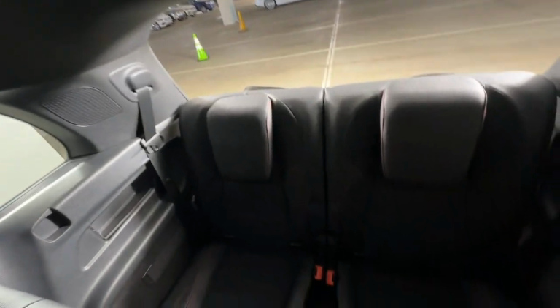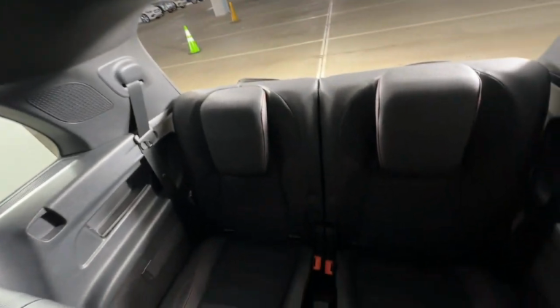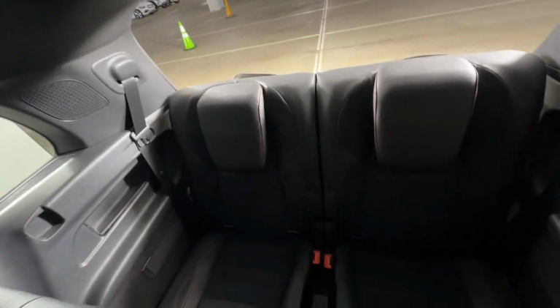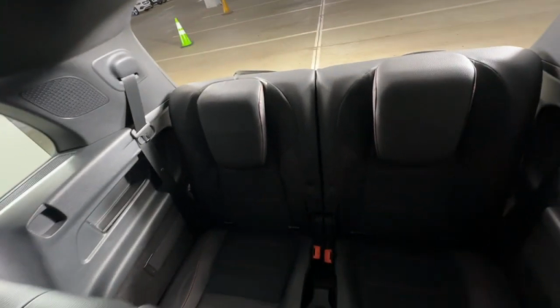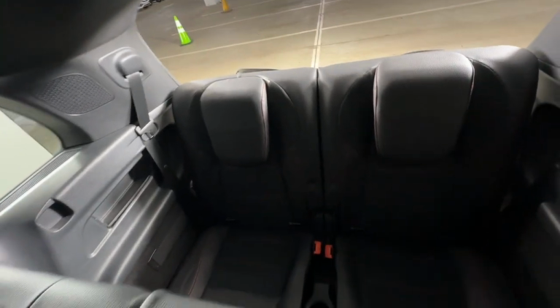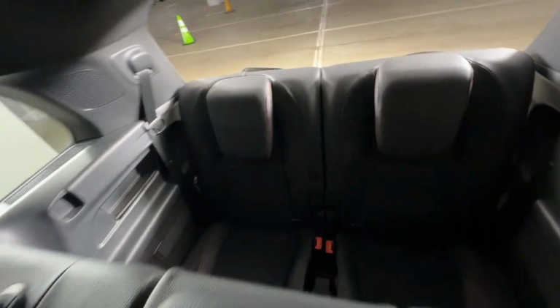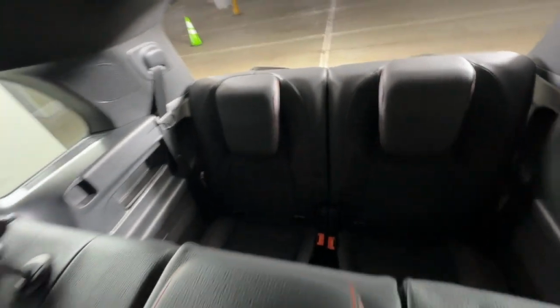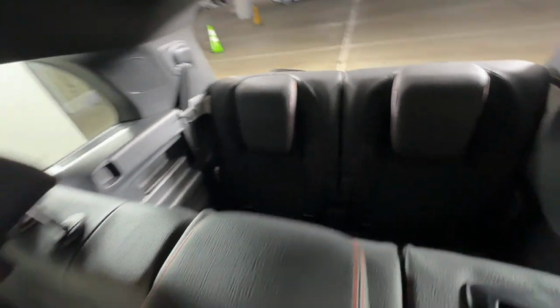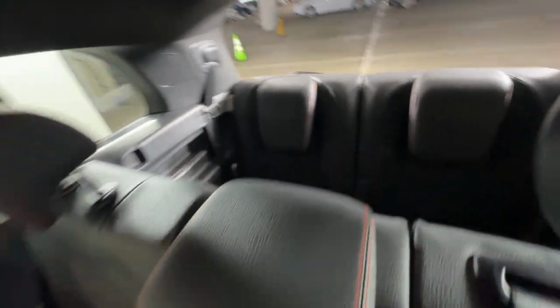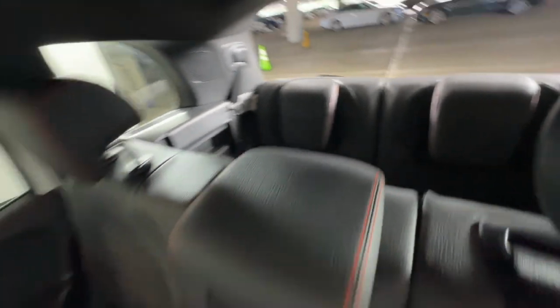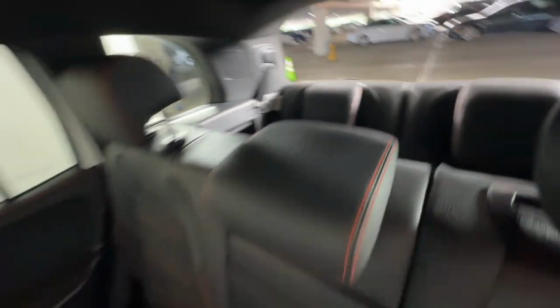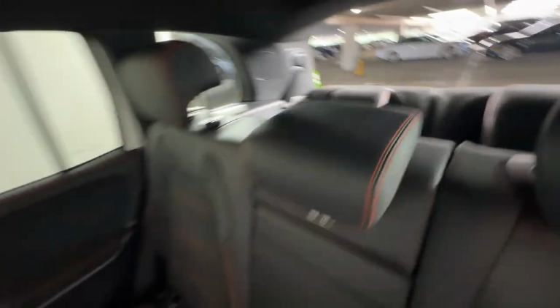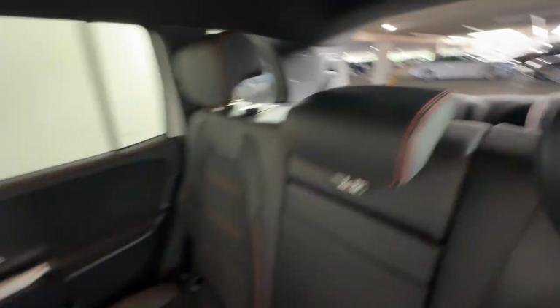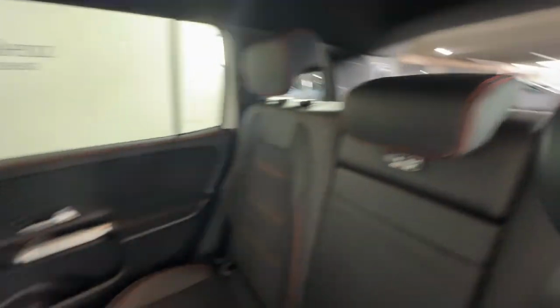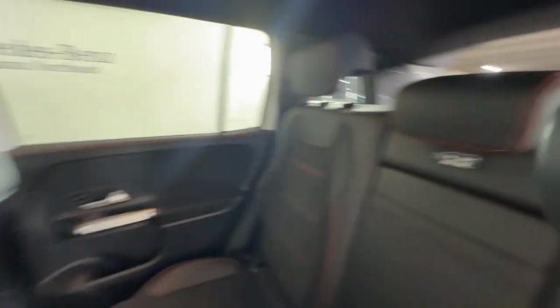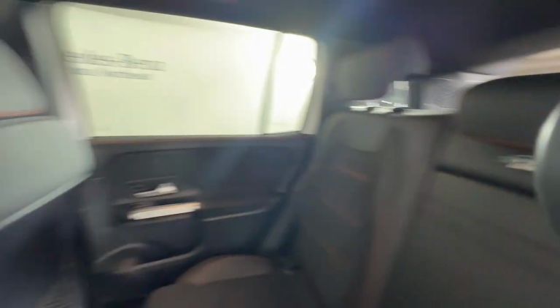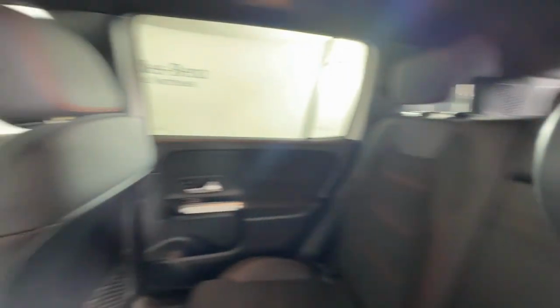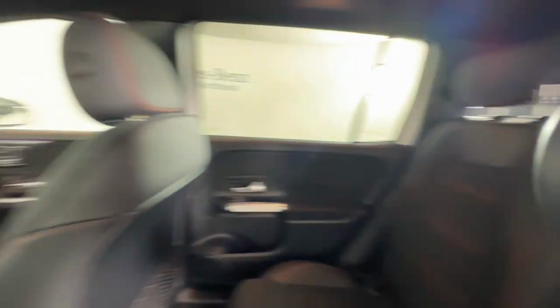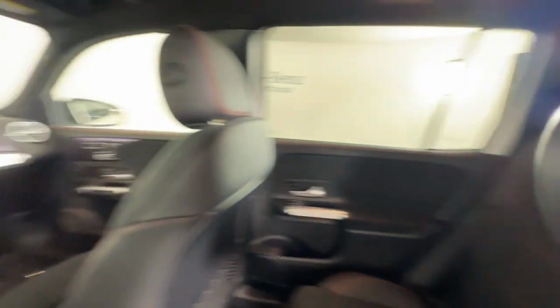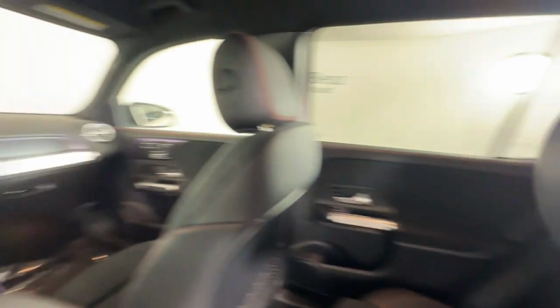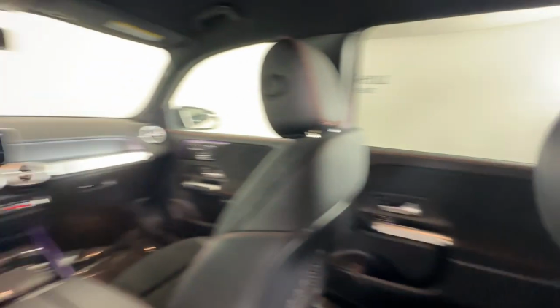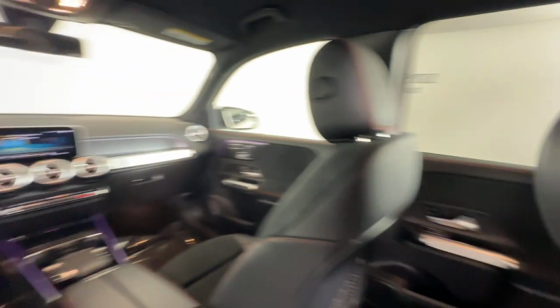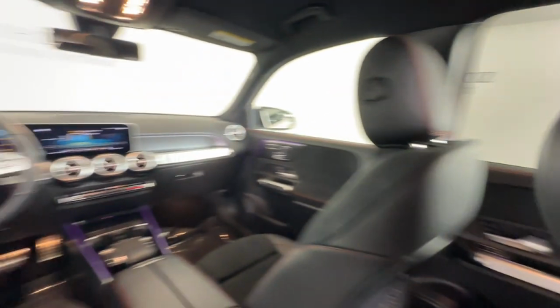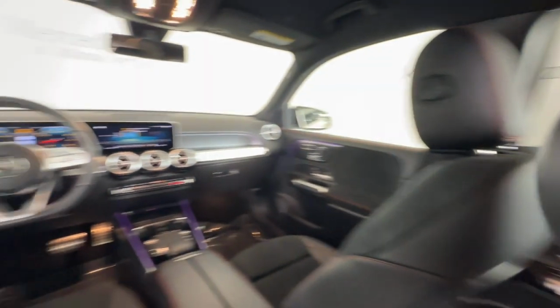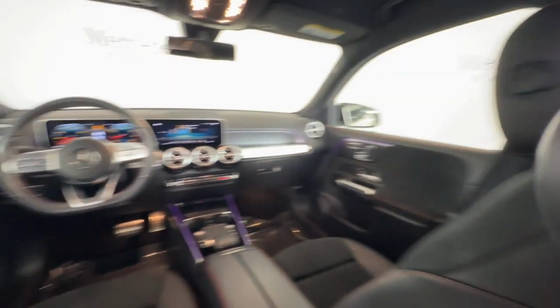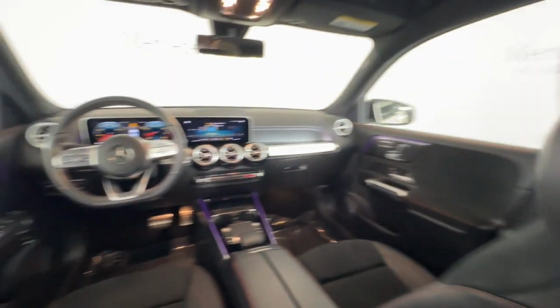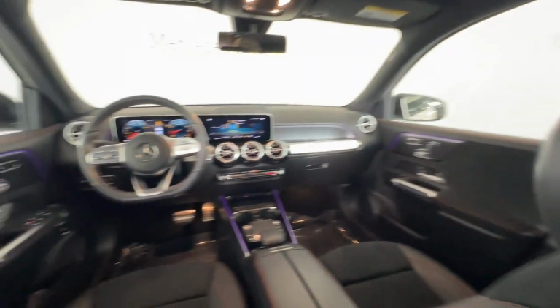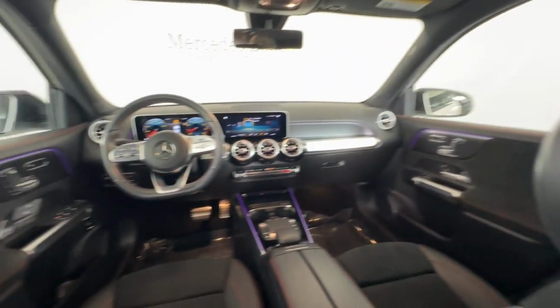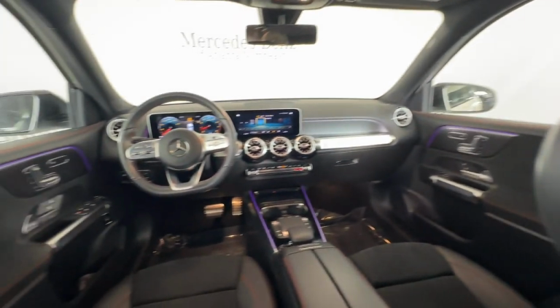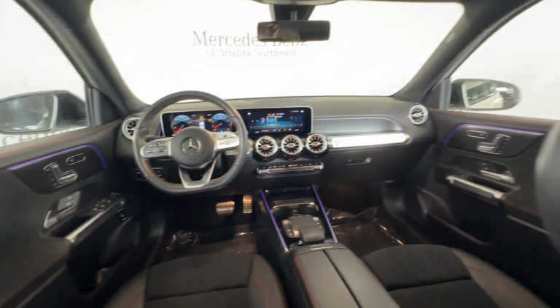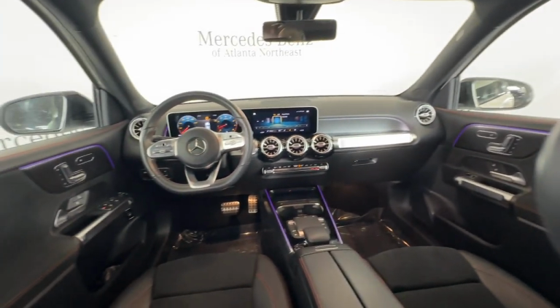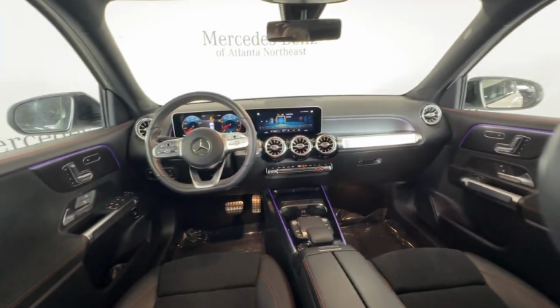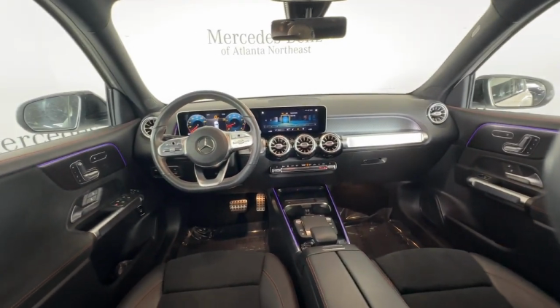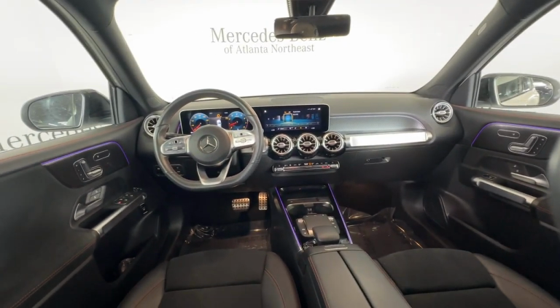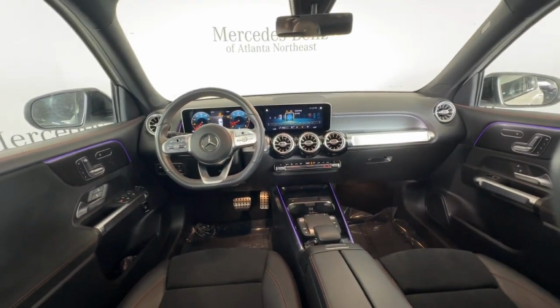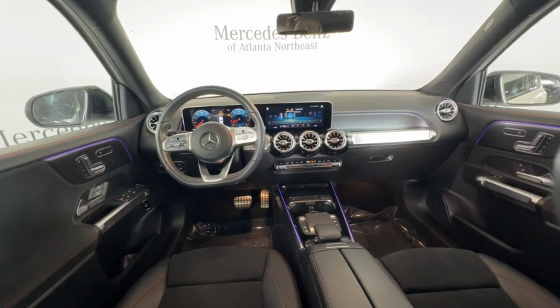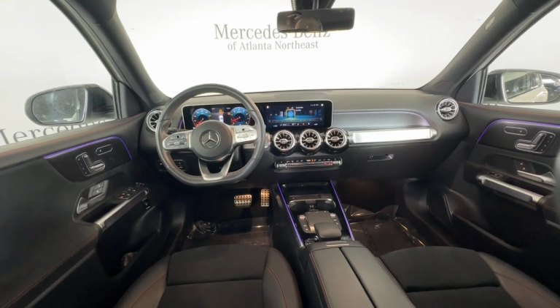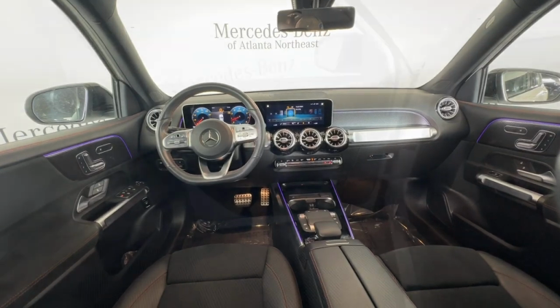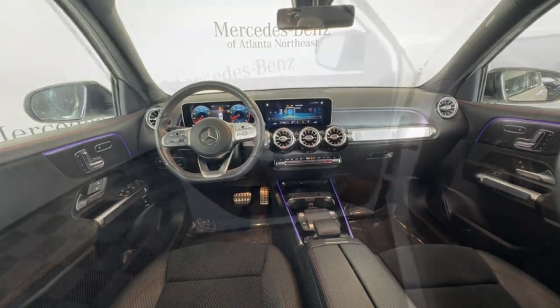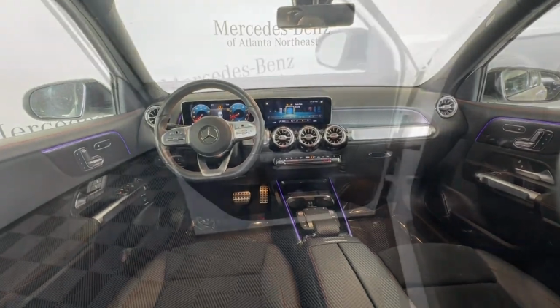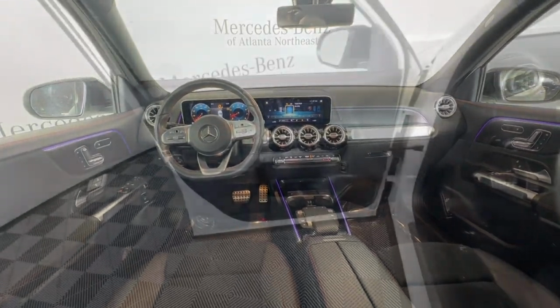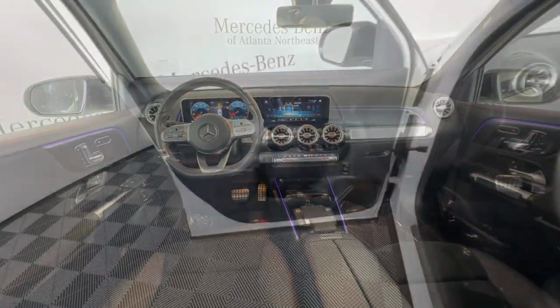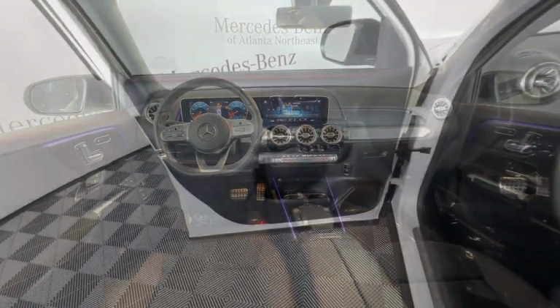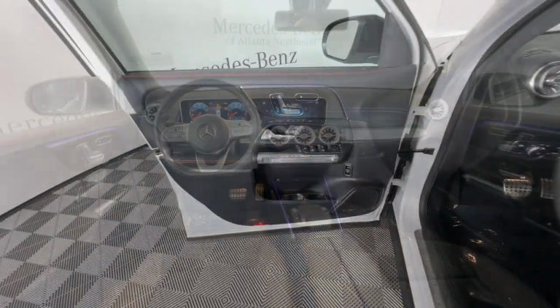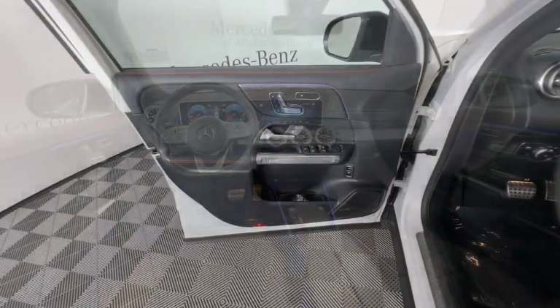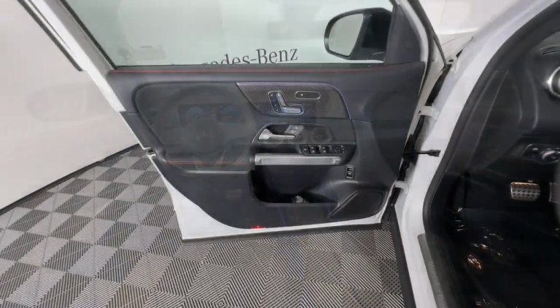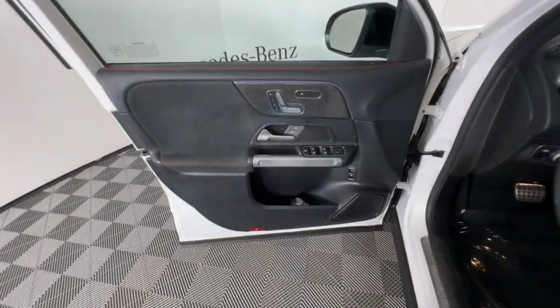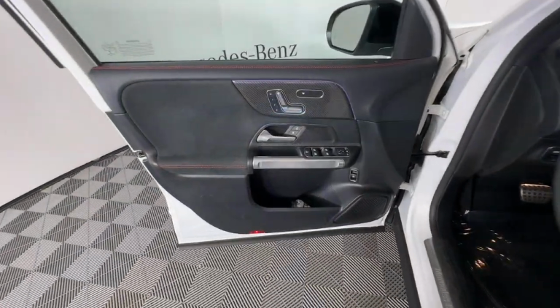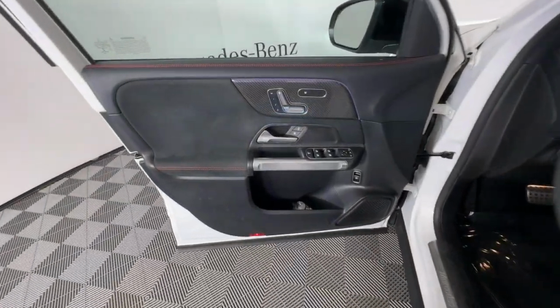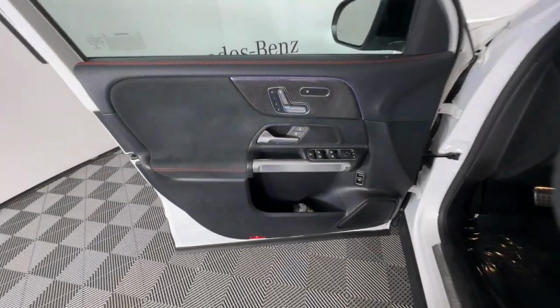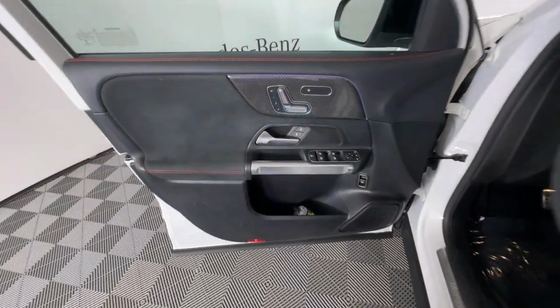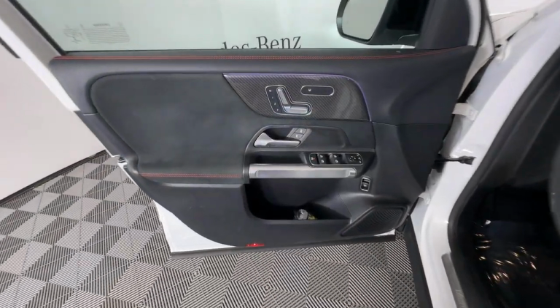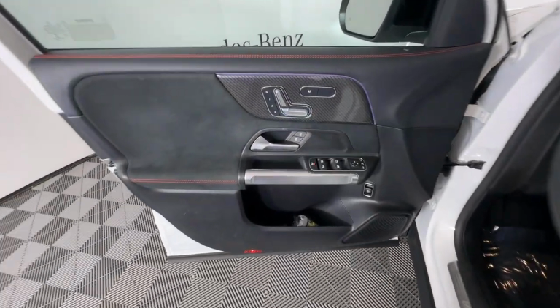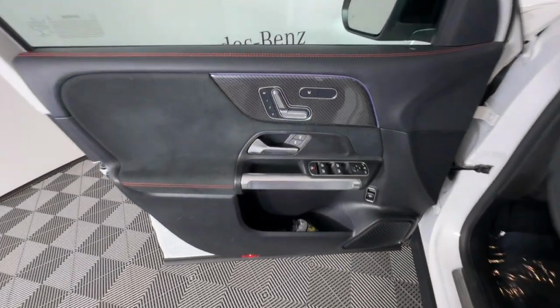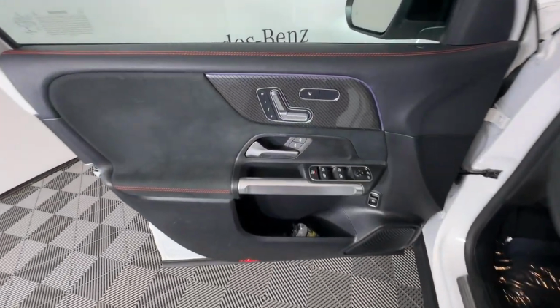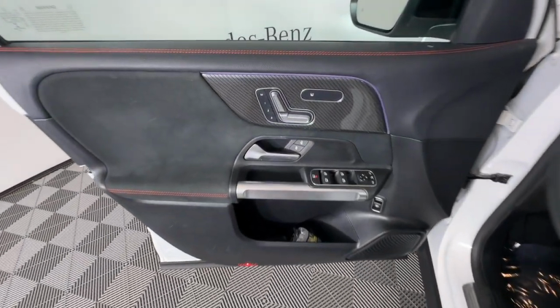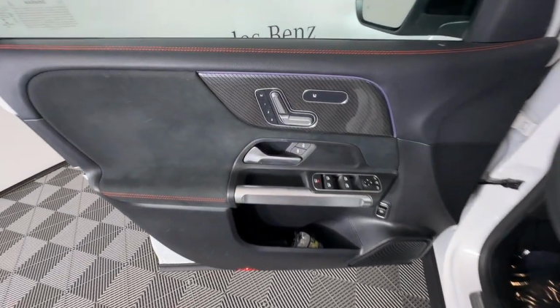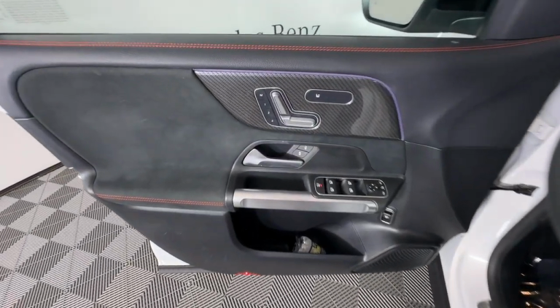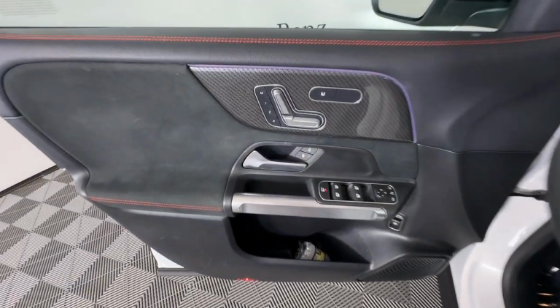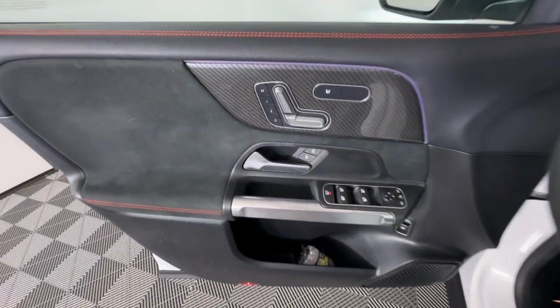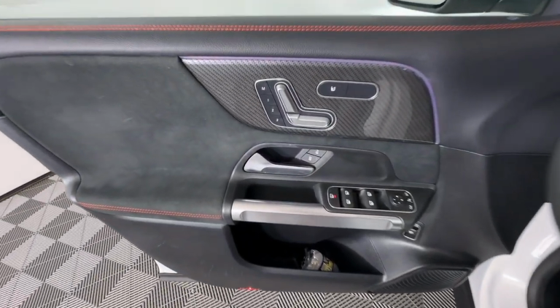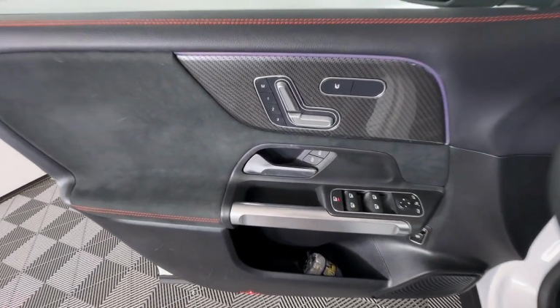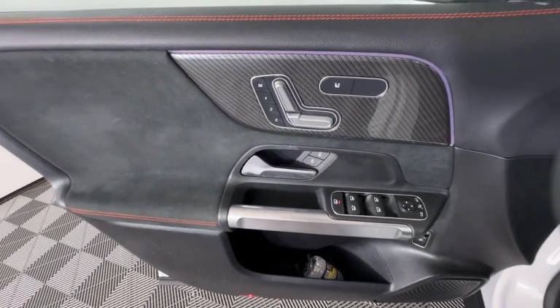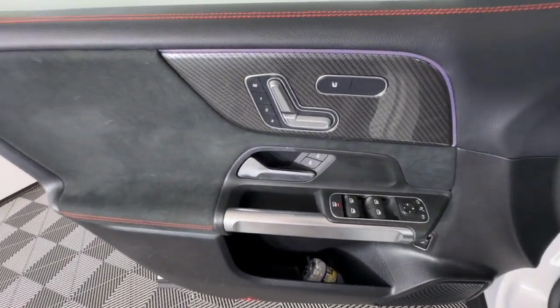Feel the confidence that comes standard with superior quality. Drive the GLB SUV. Treat yourself to a road test today.